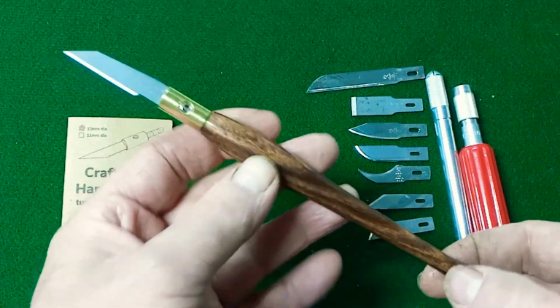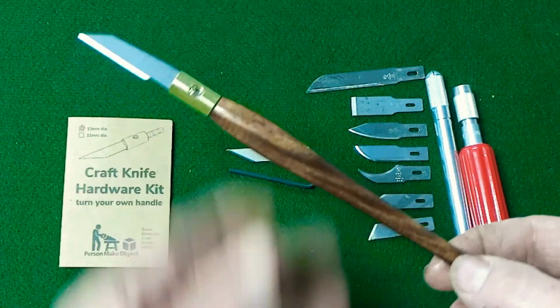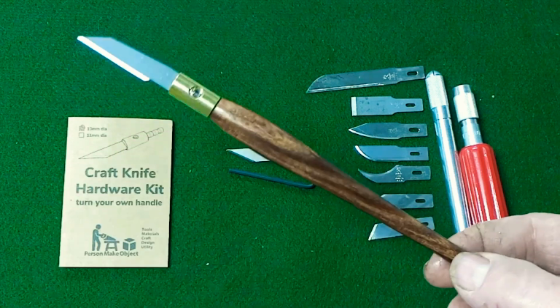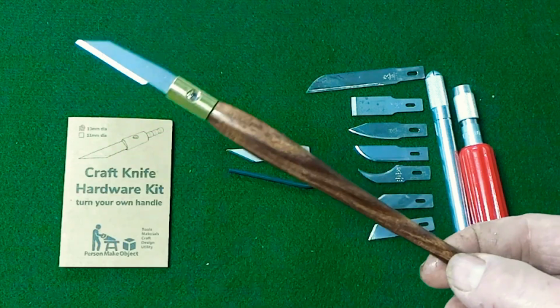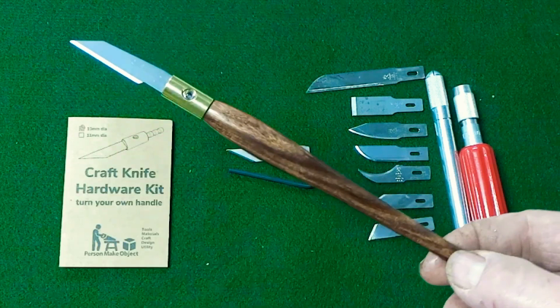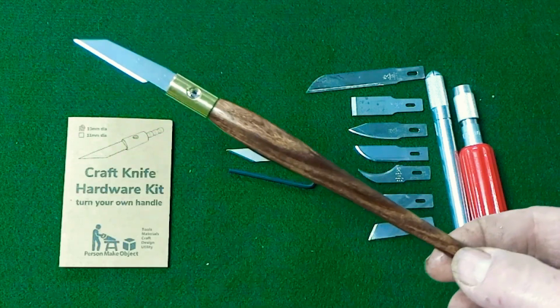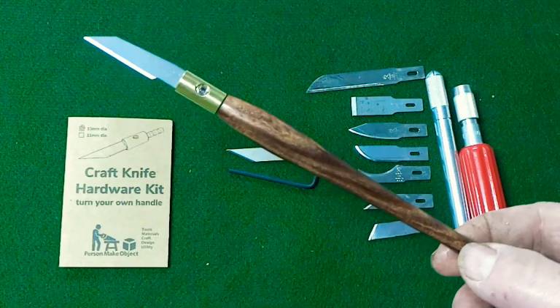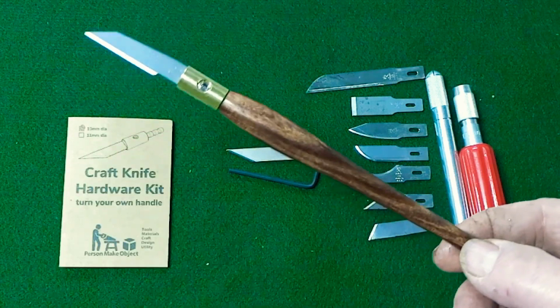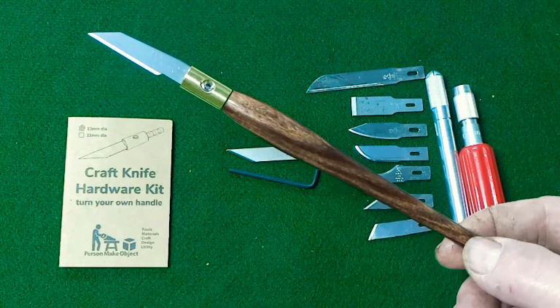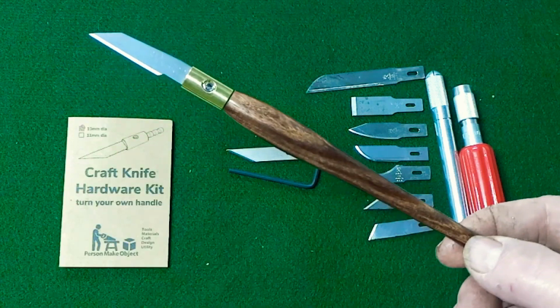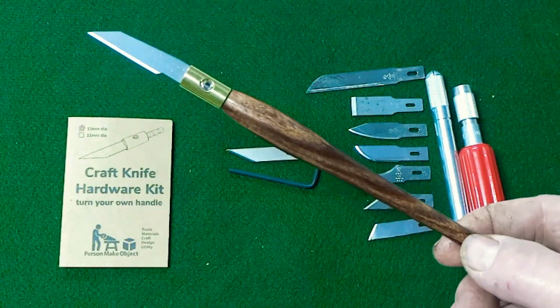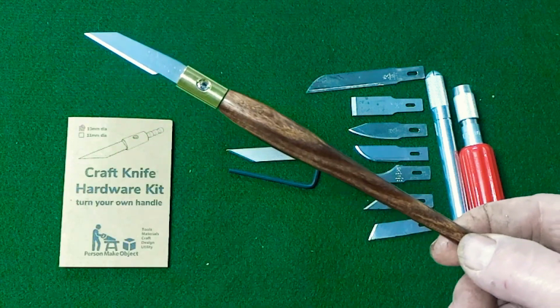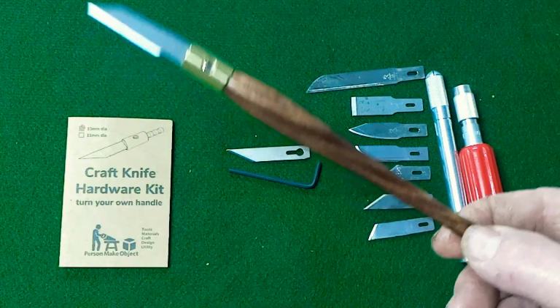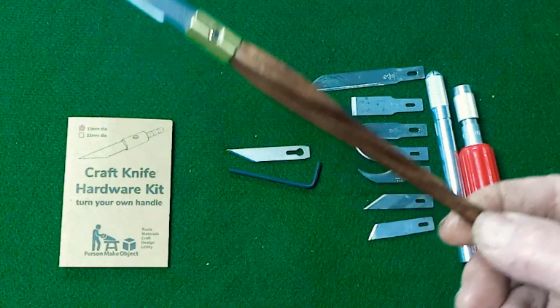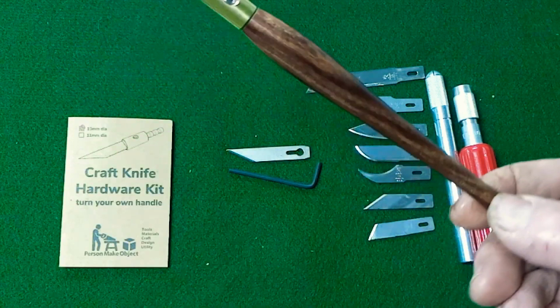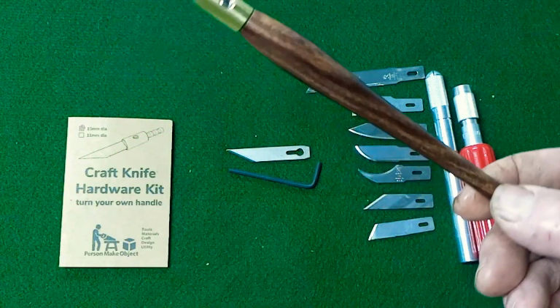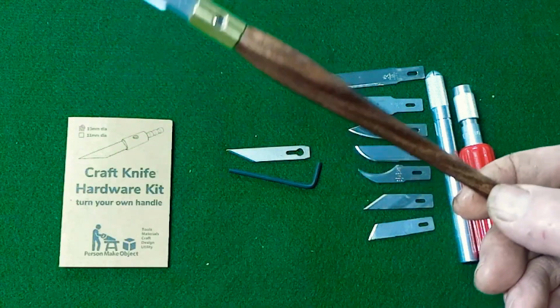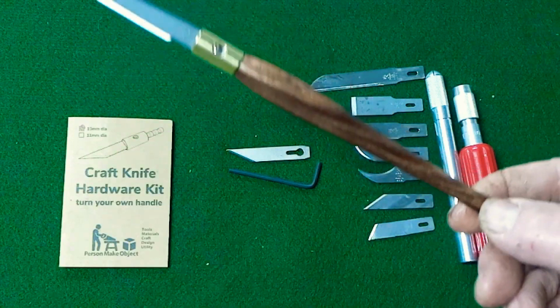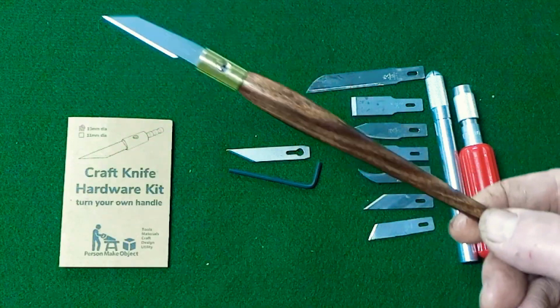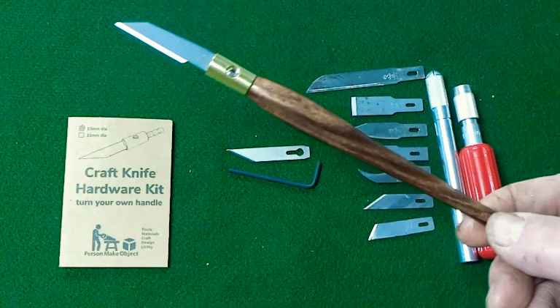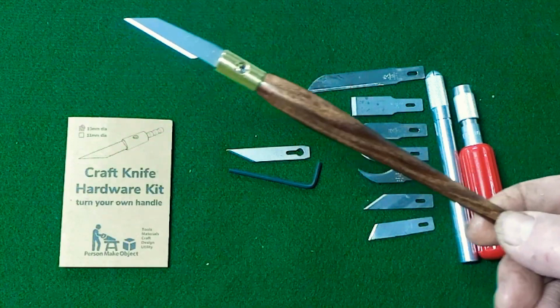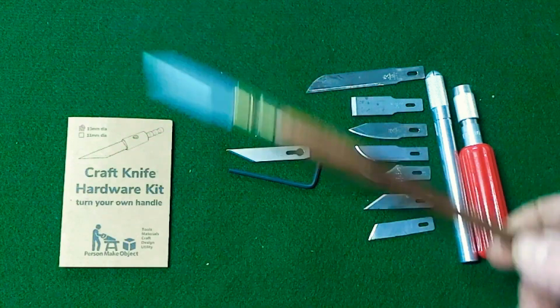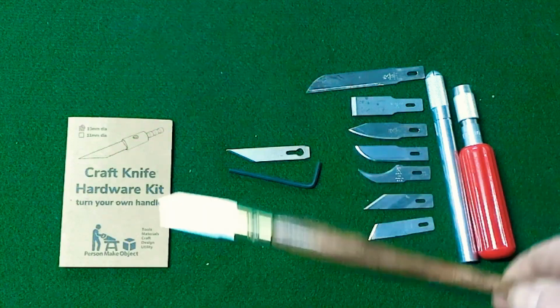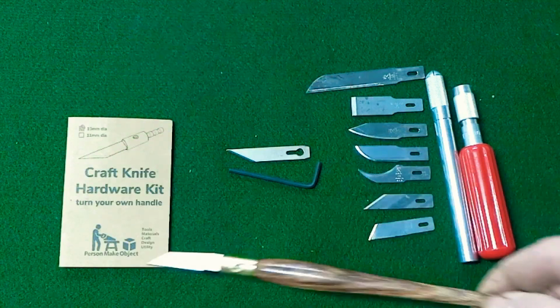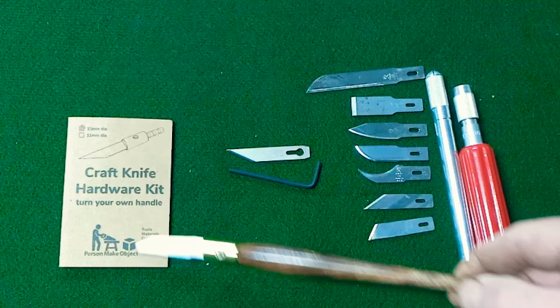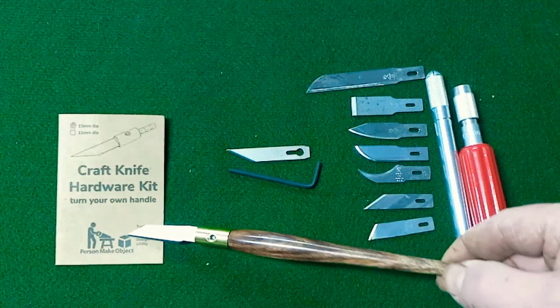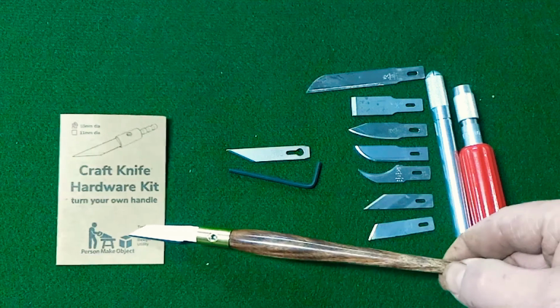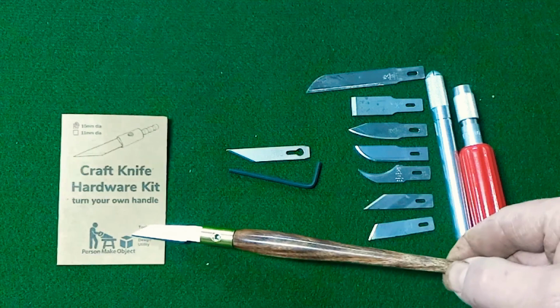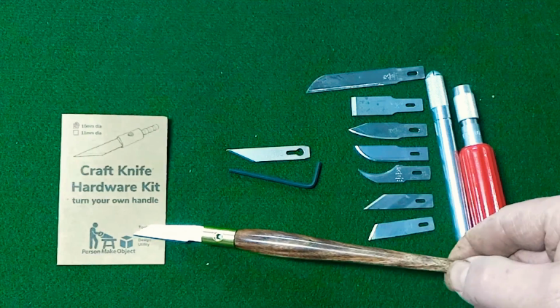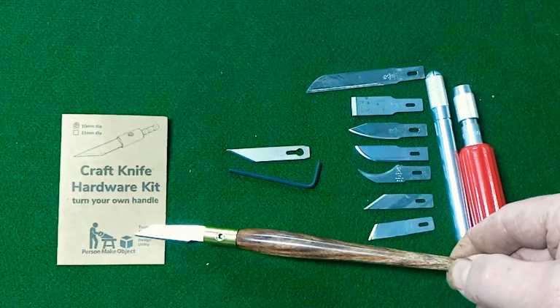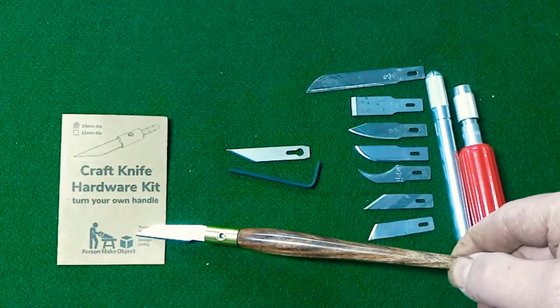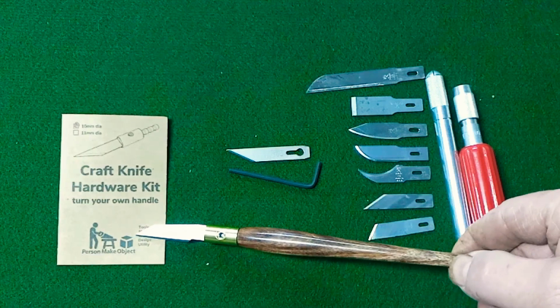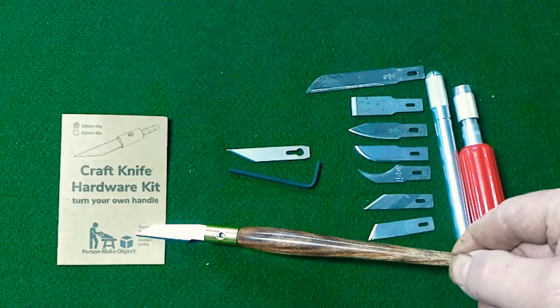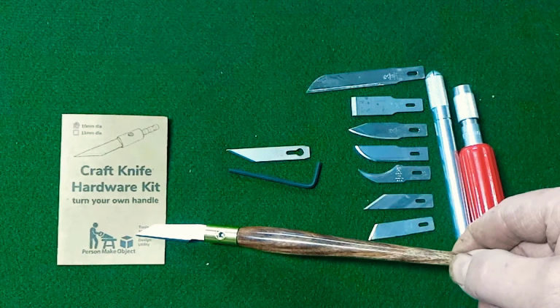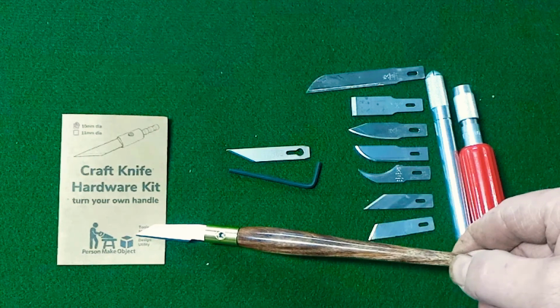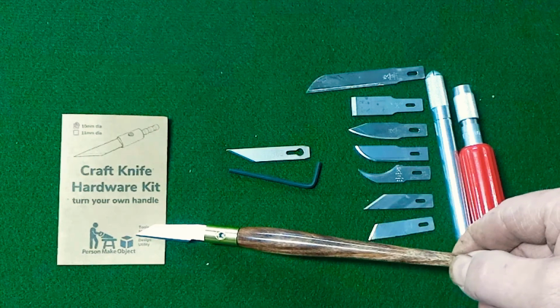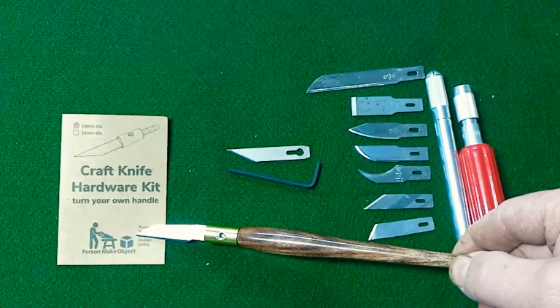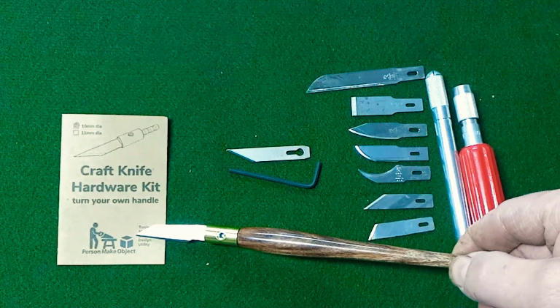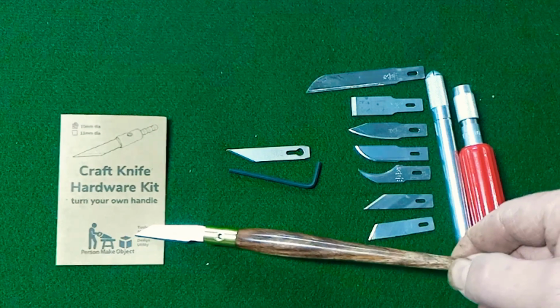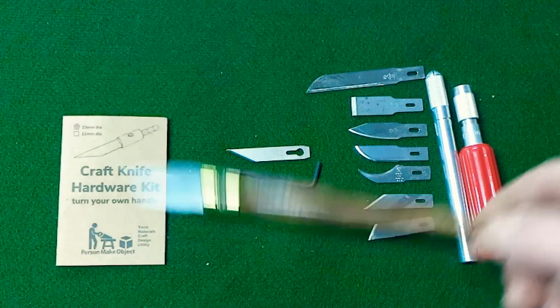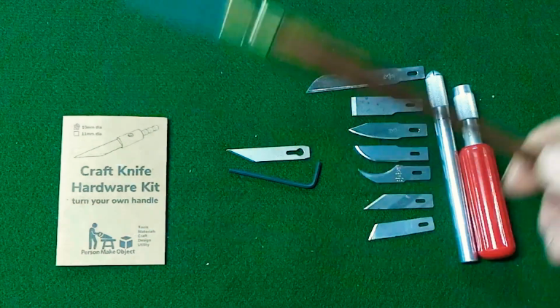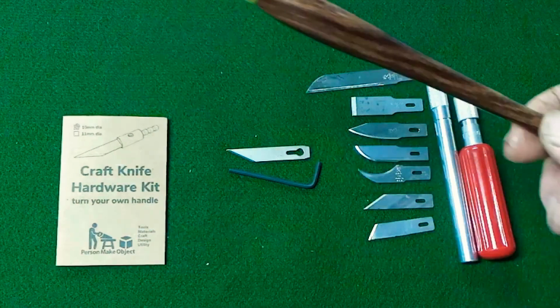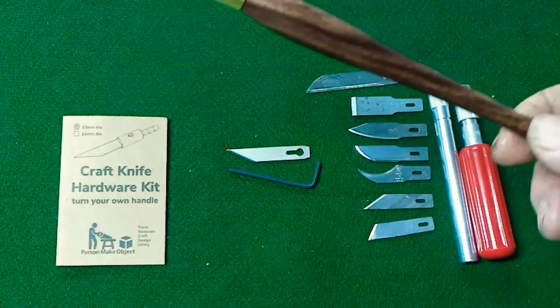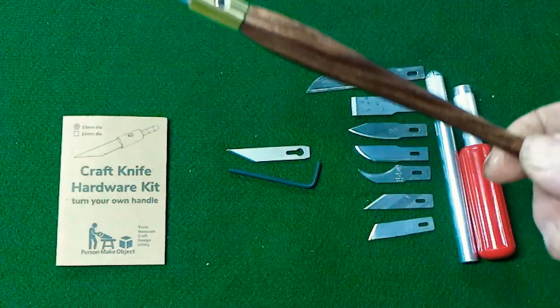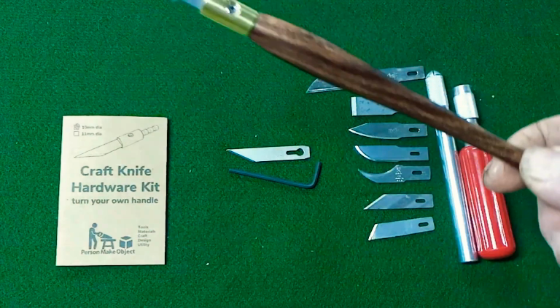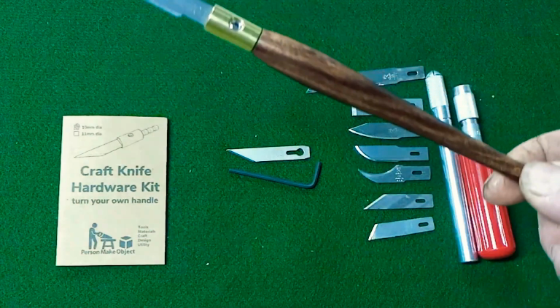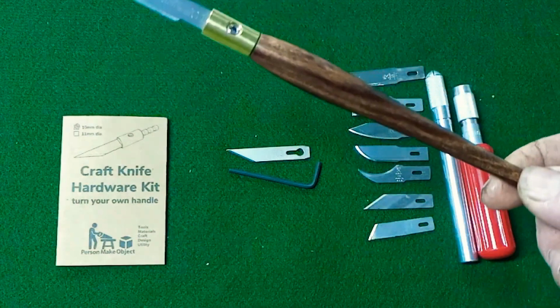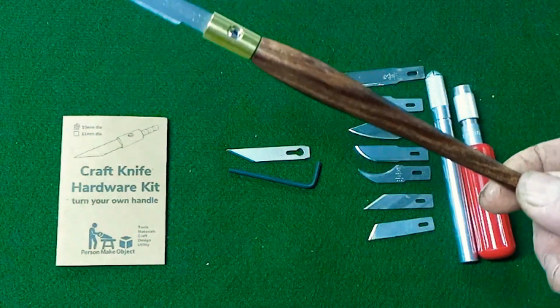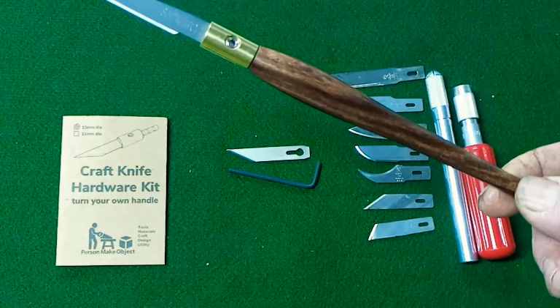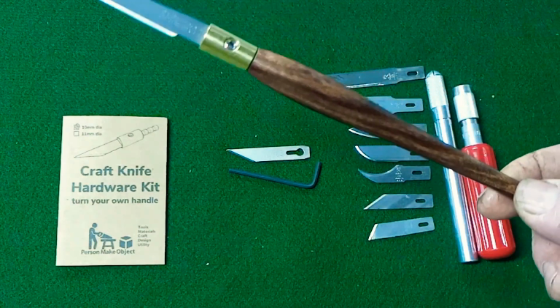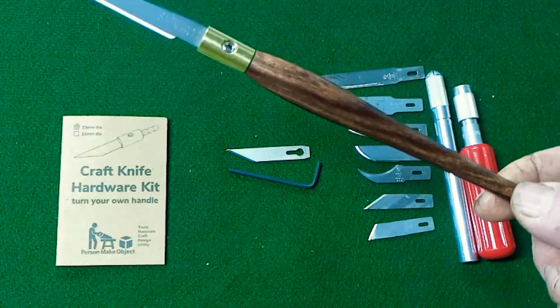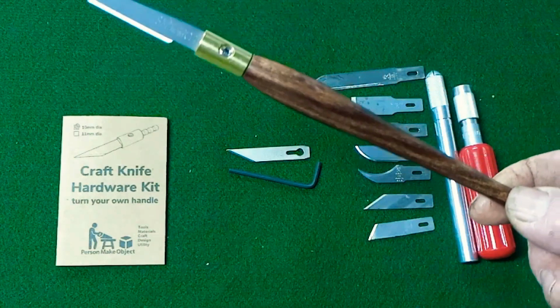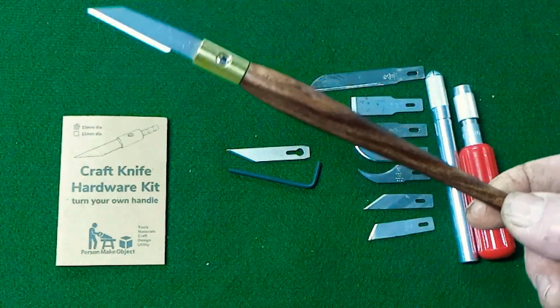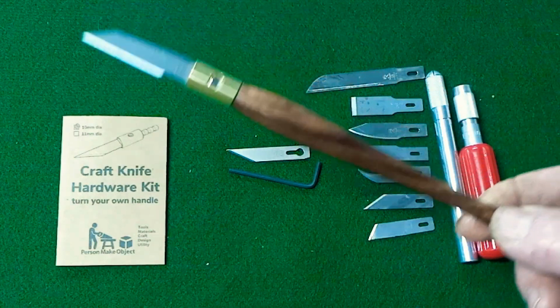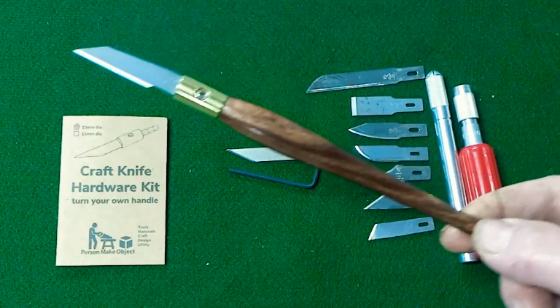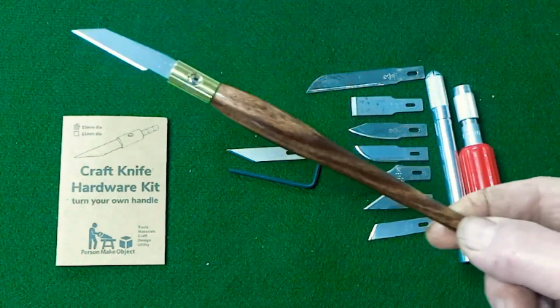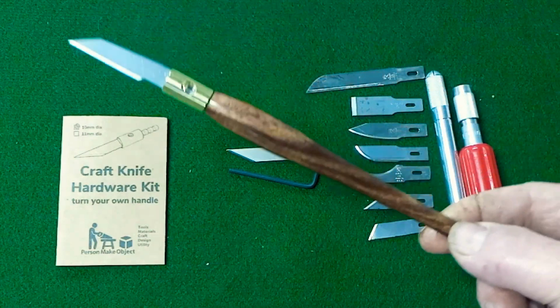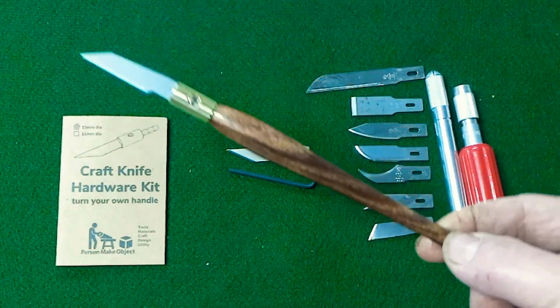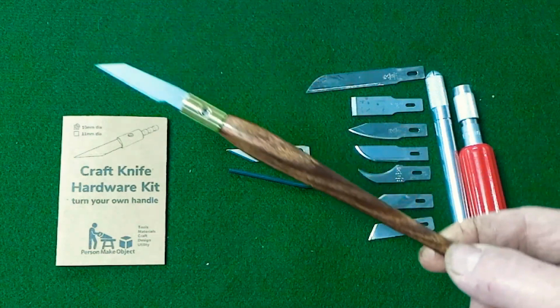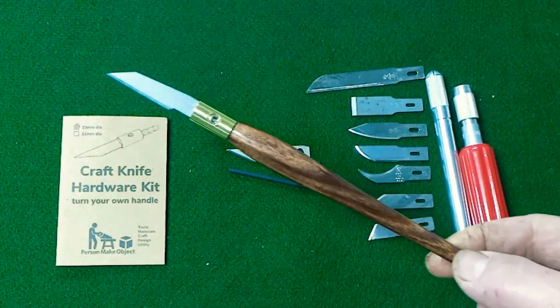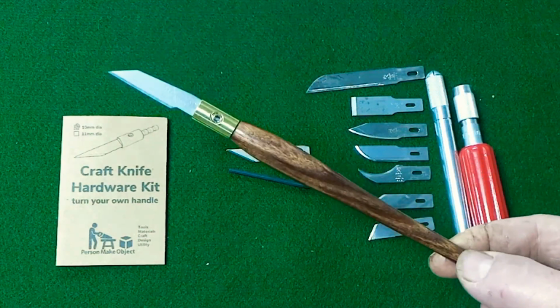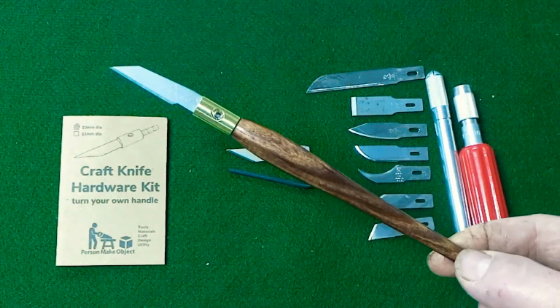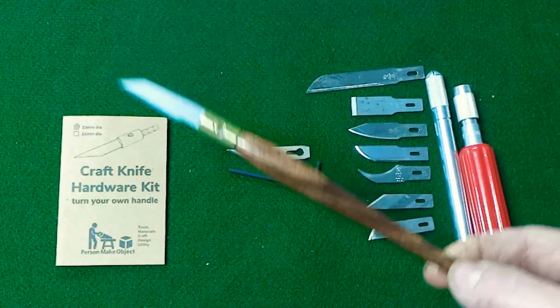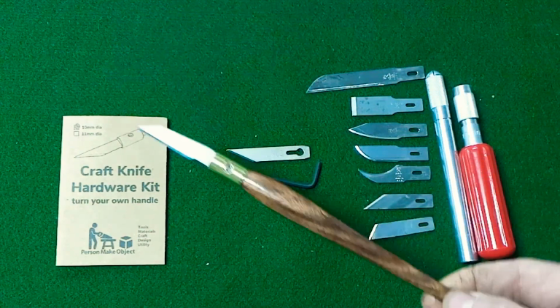These make a great gift. You can pick them up at personmakeobject.com or on my Etsy store. You should buy one. Thanks.